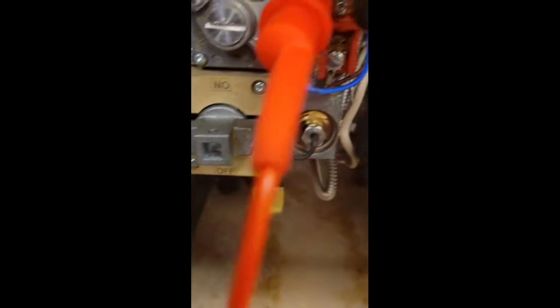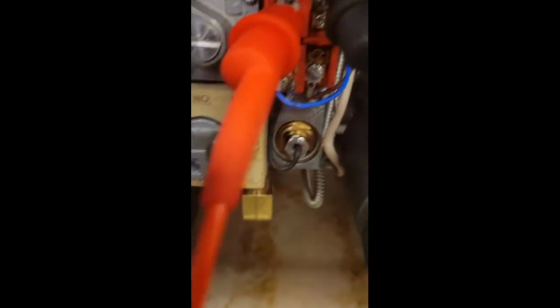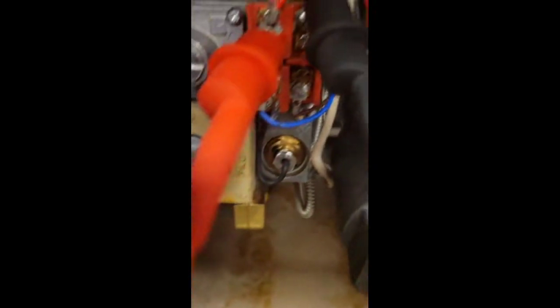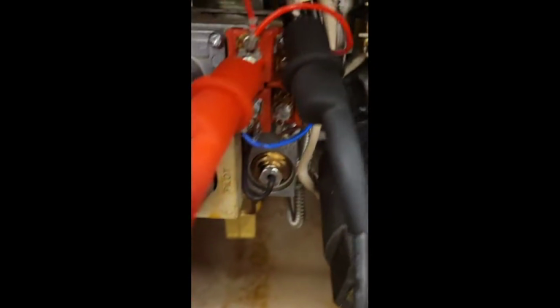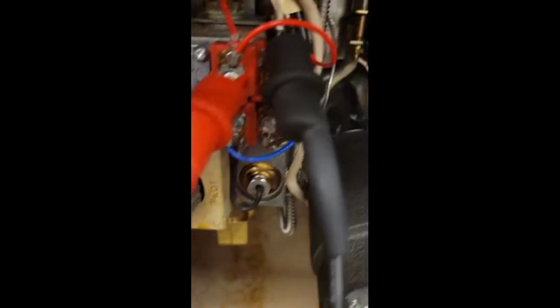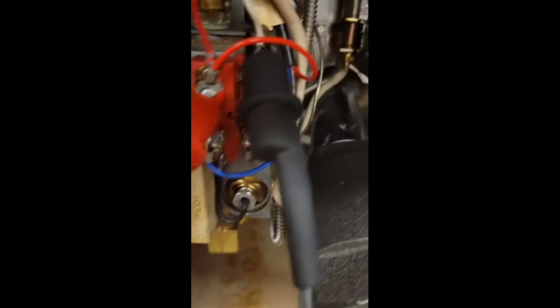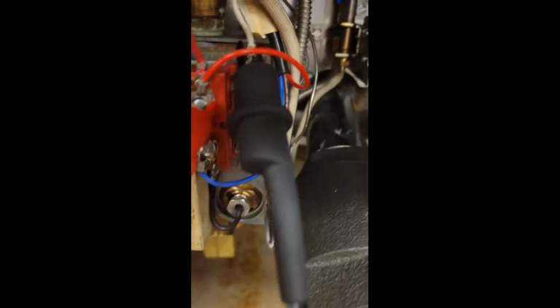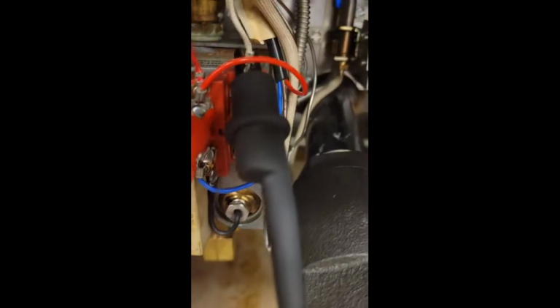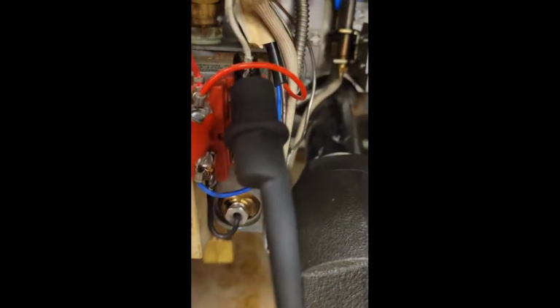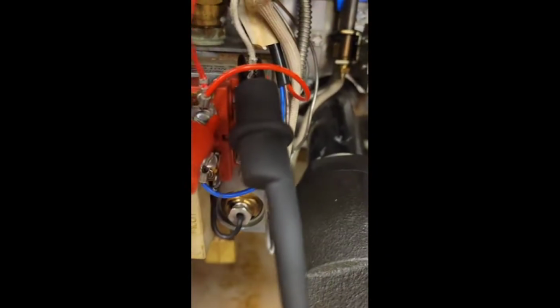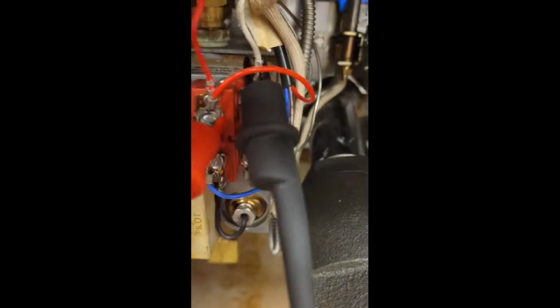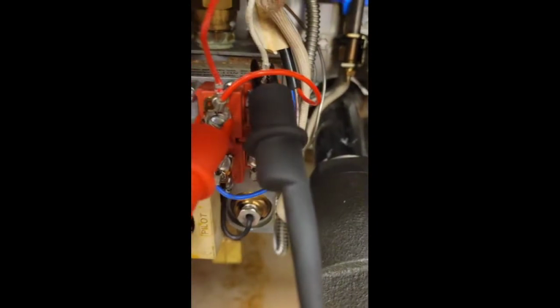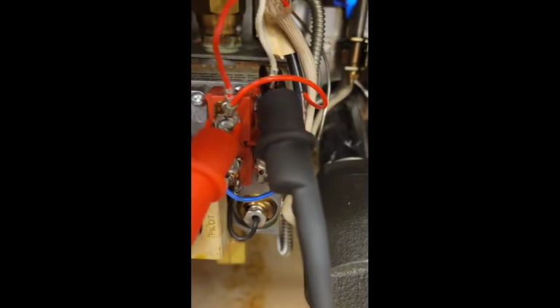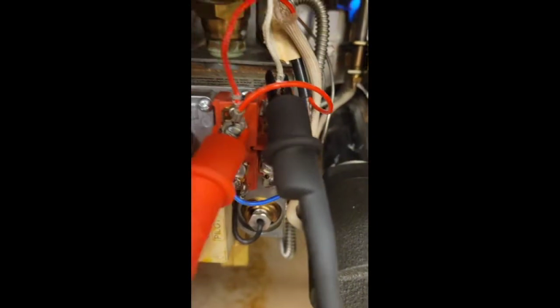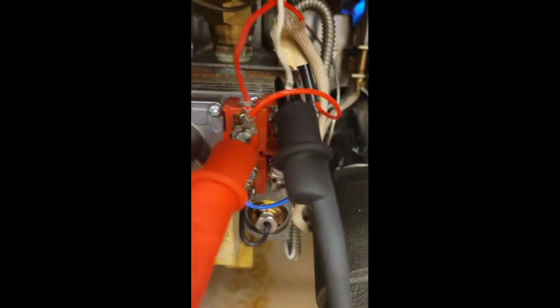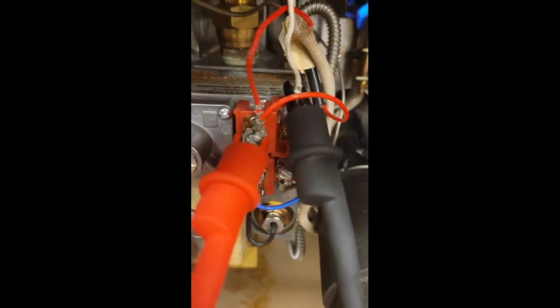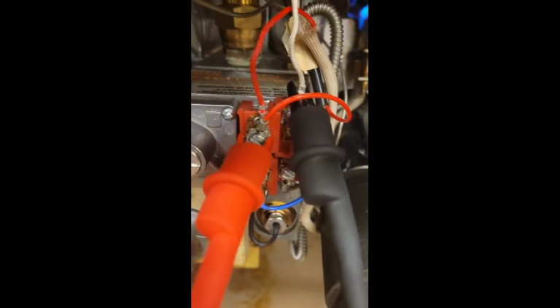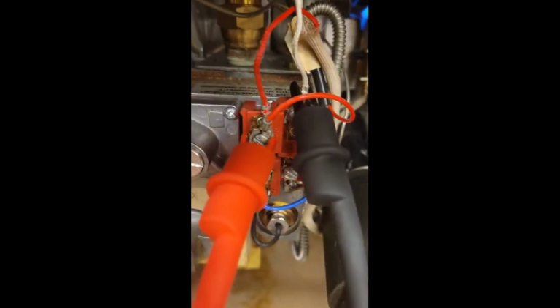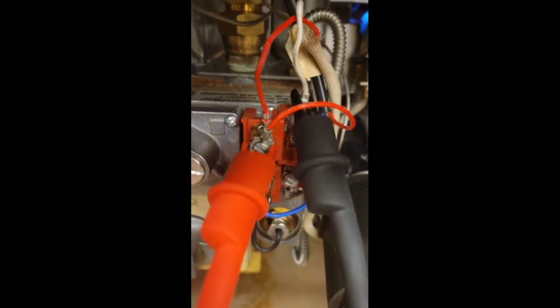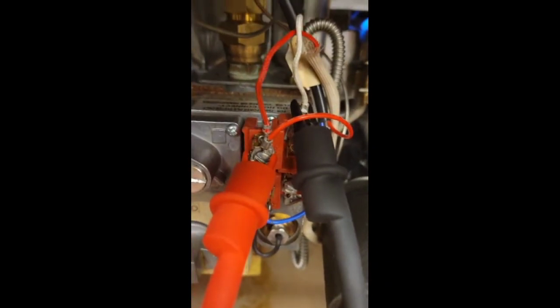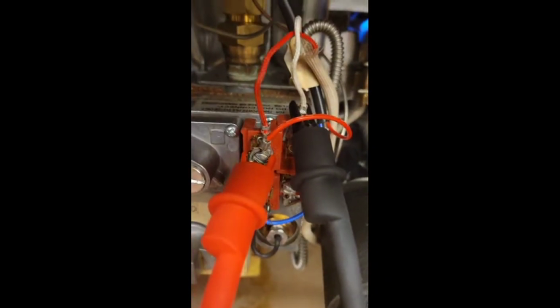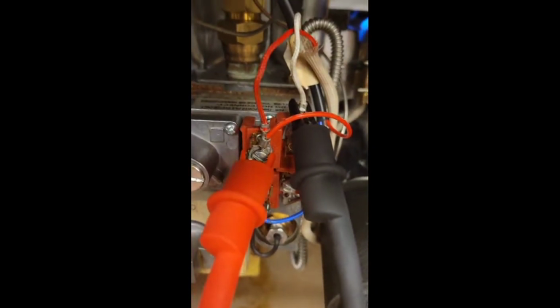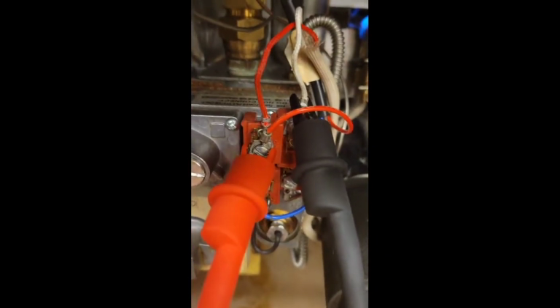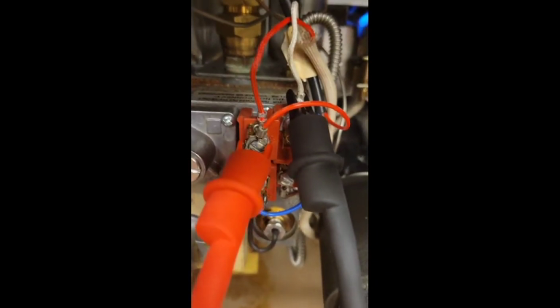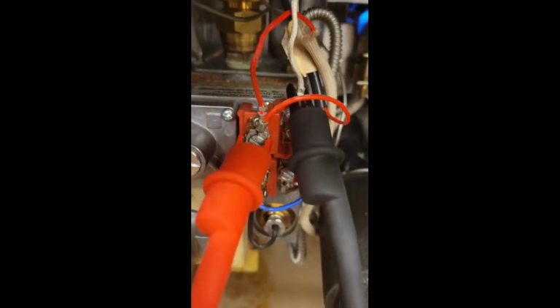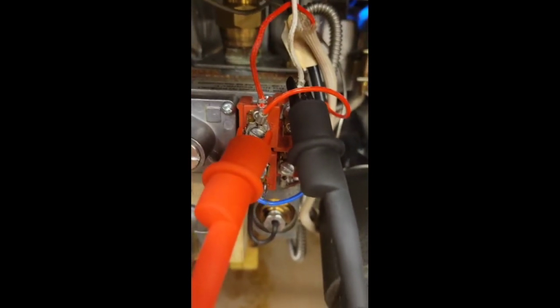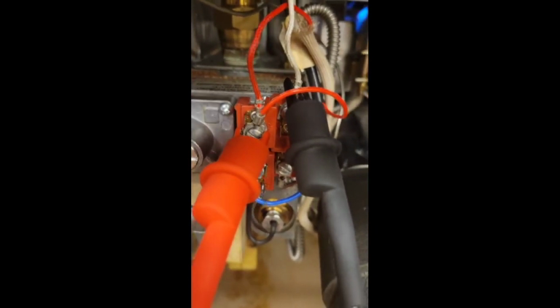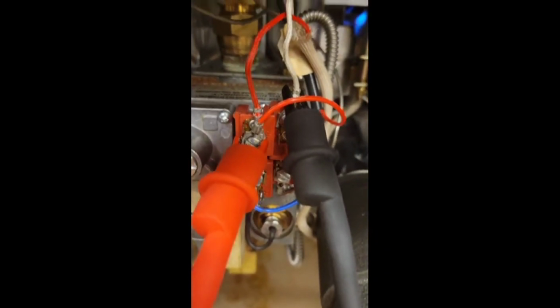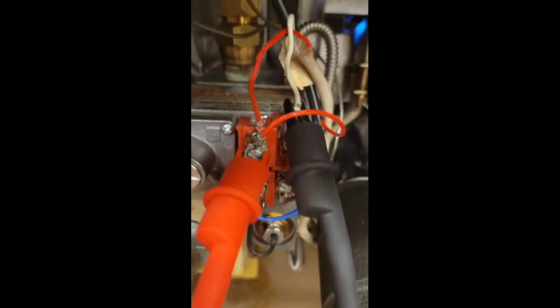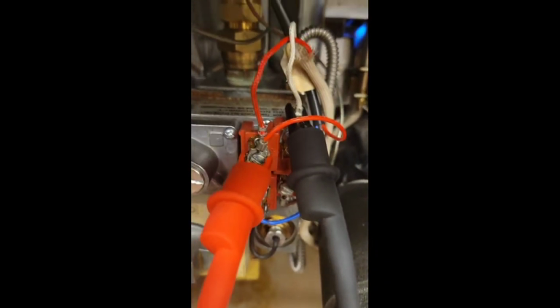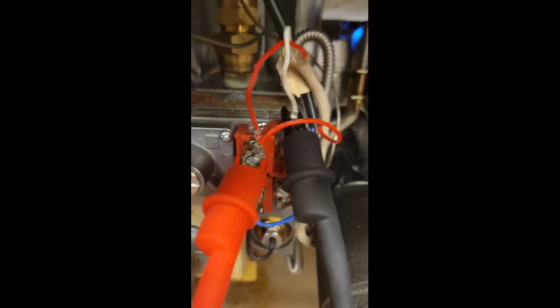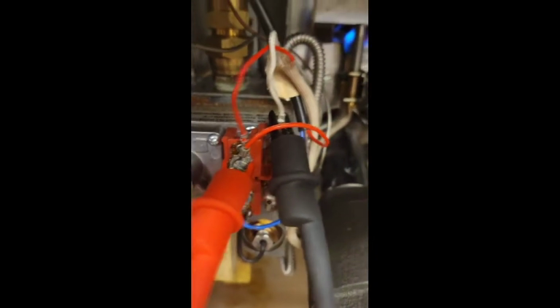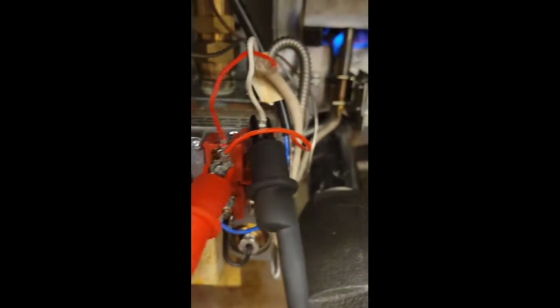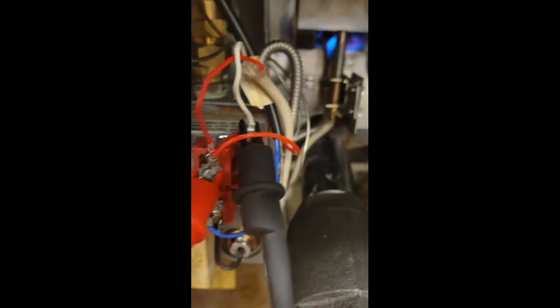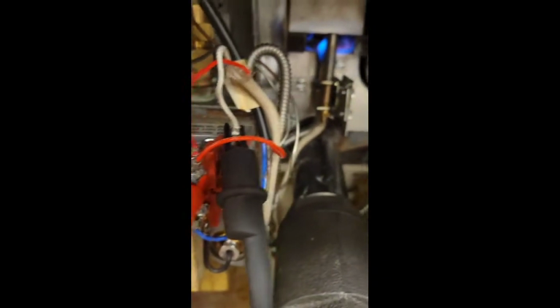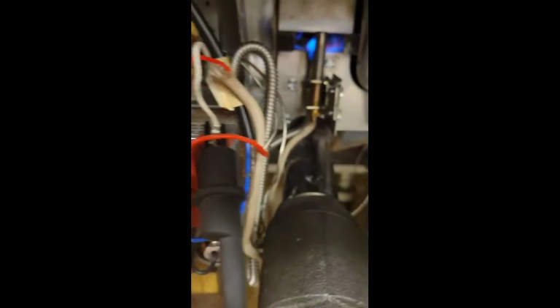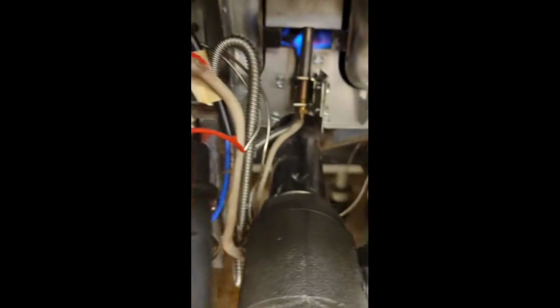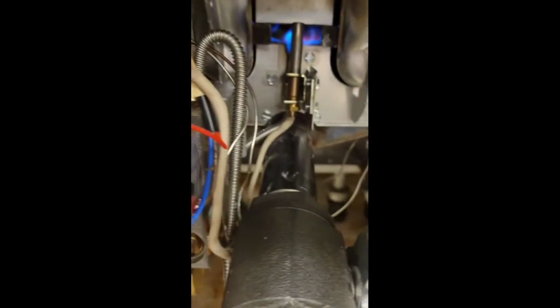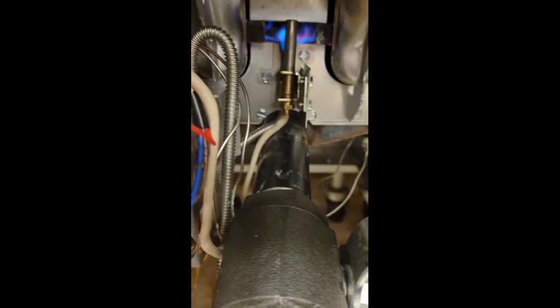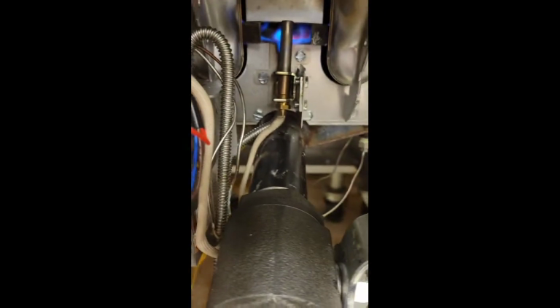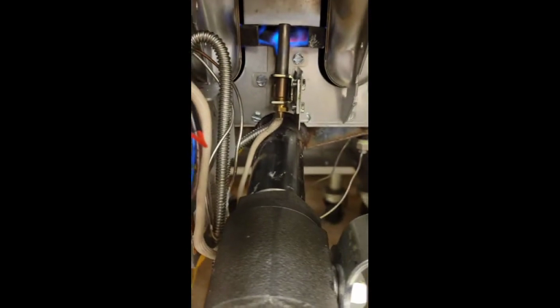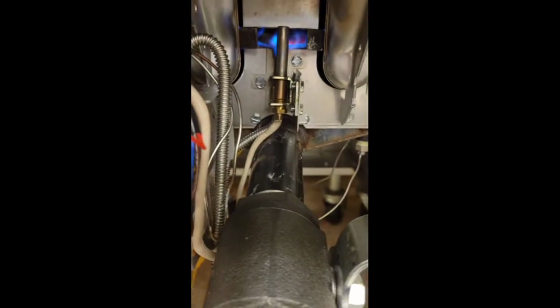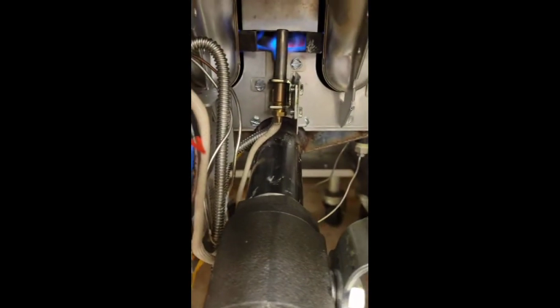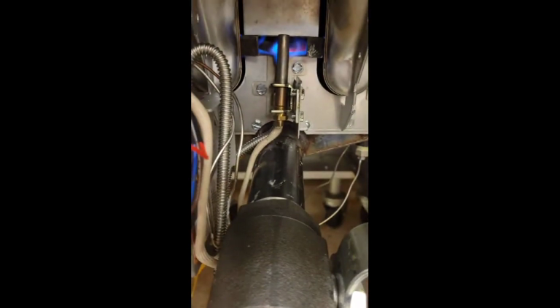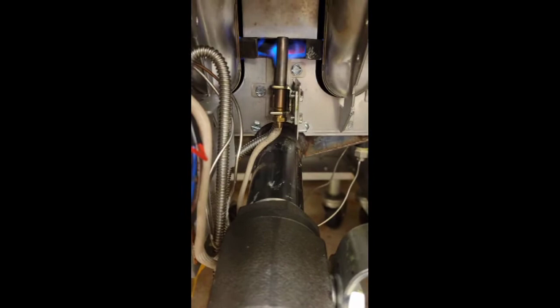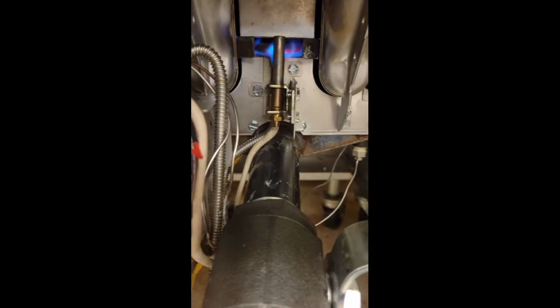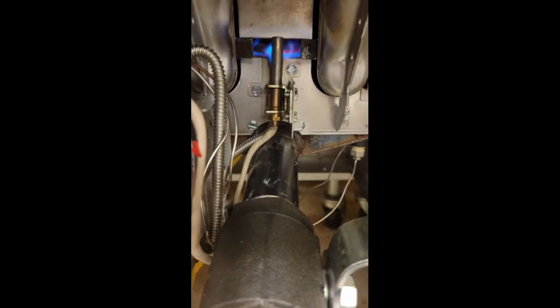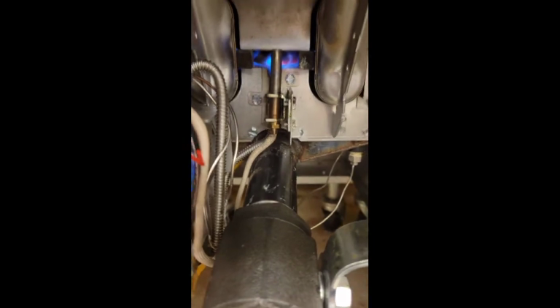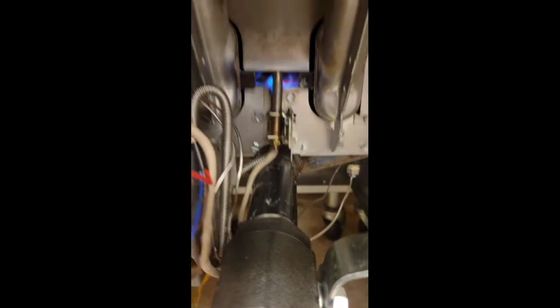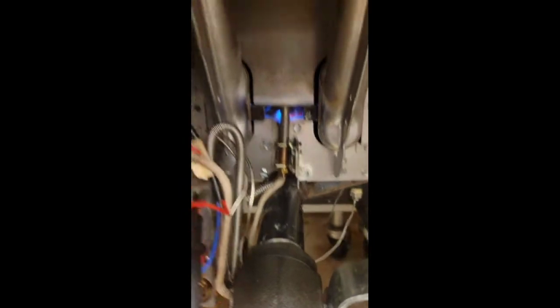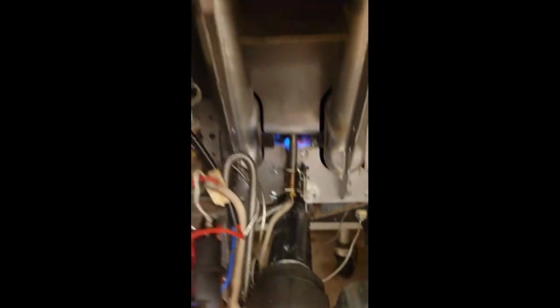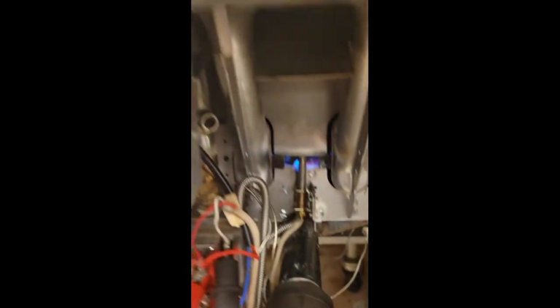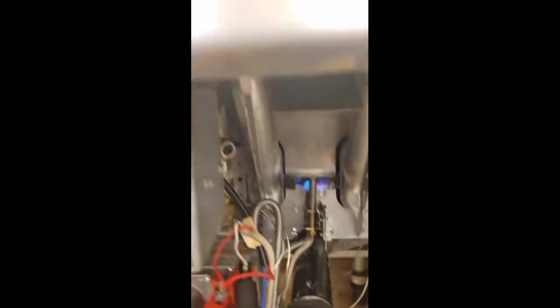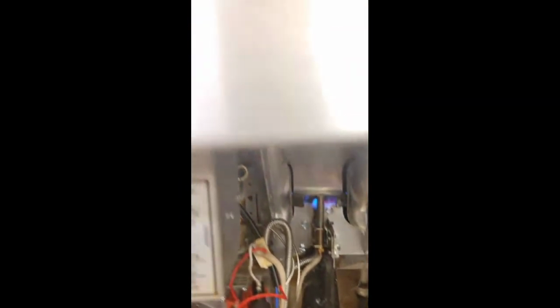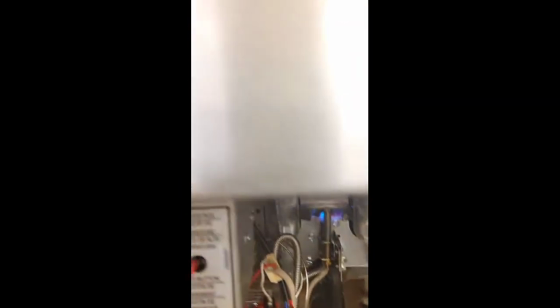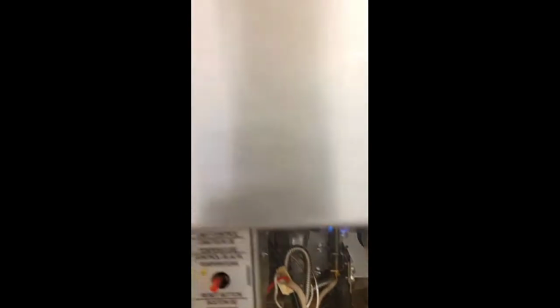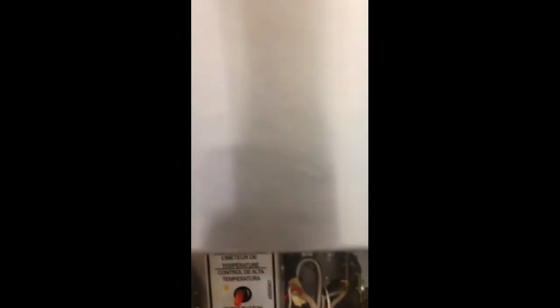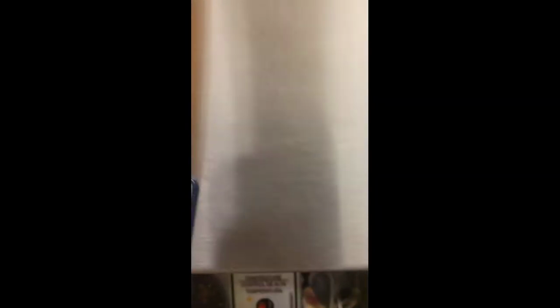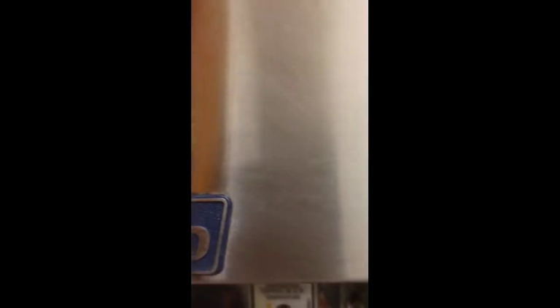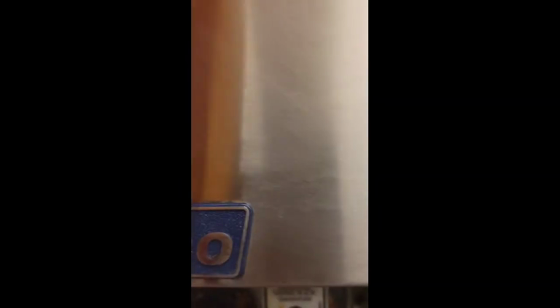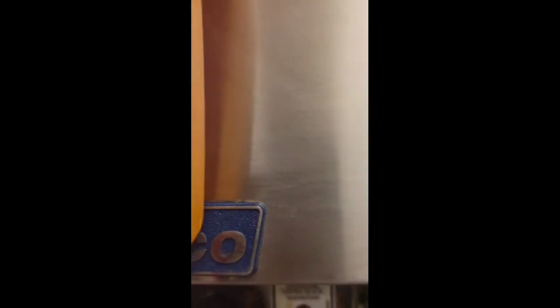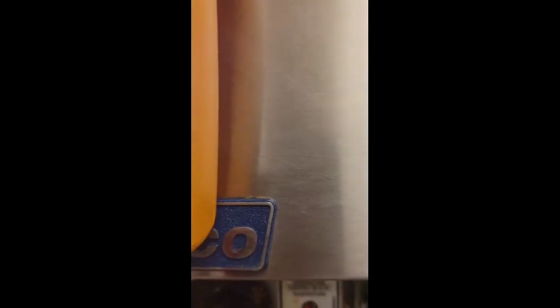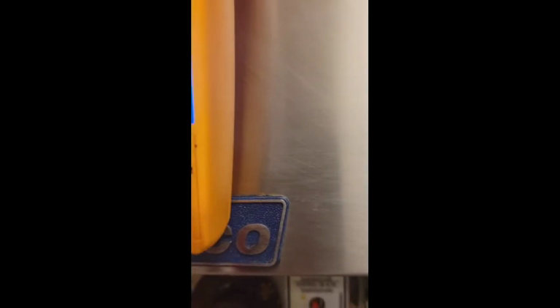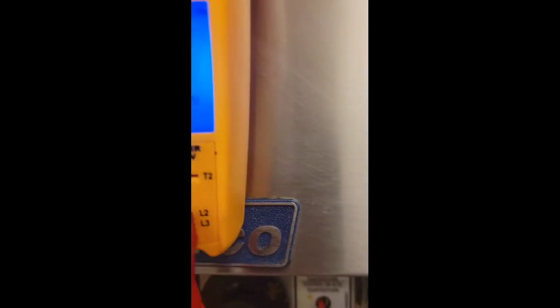I've attached the thermopile to the gas valve and put it in a pilot position and lit the pilot. I like to see around 500 millivolts.